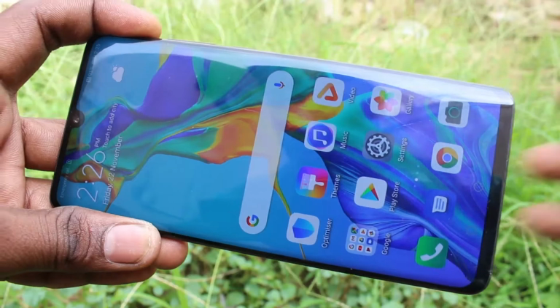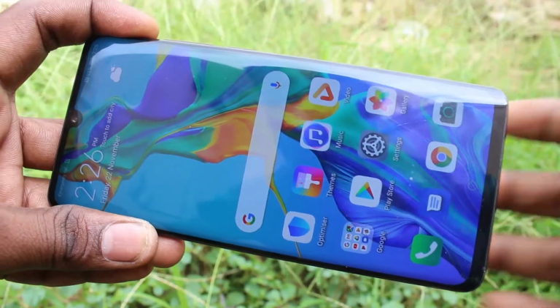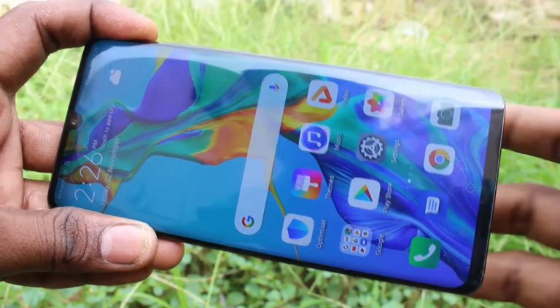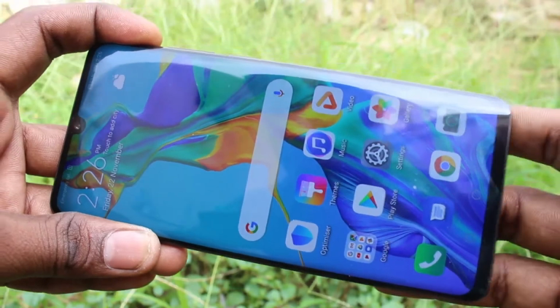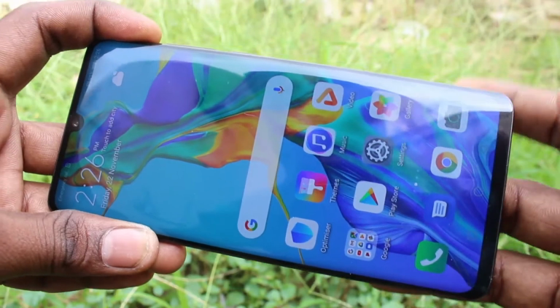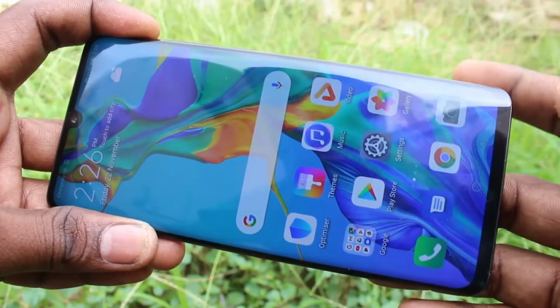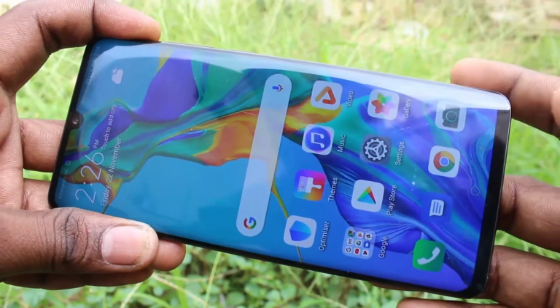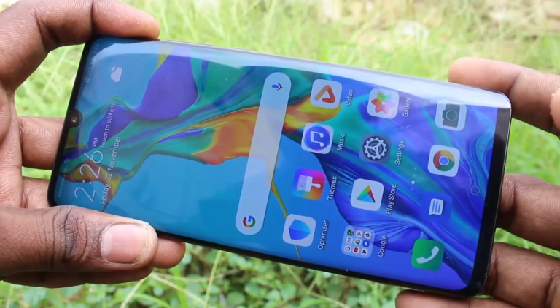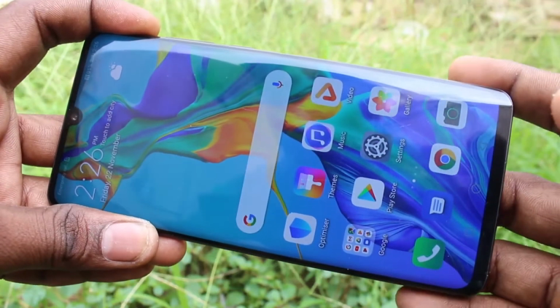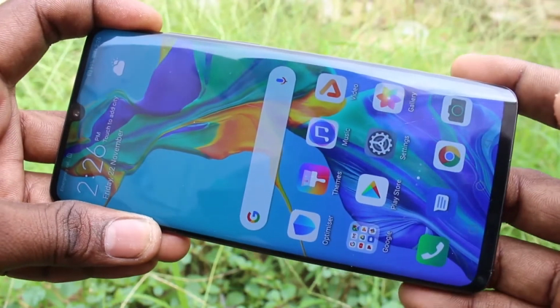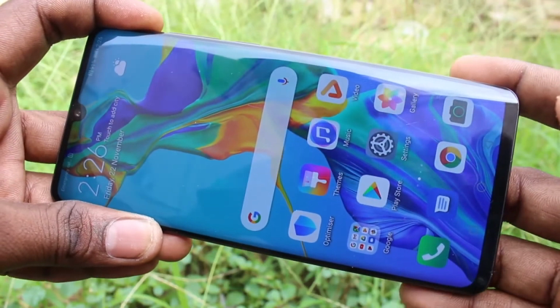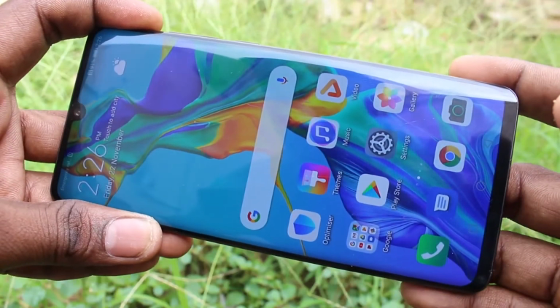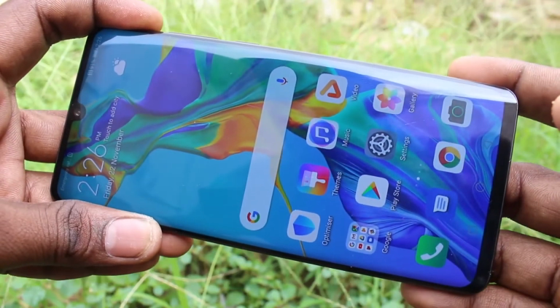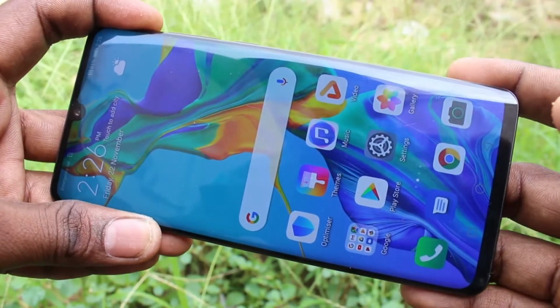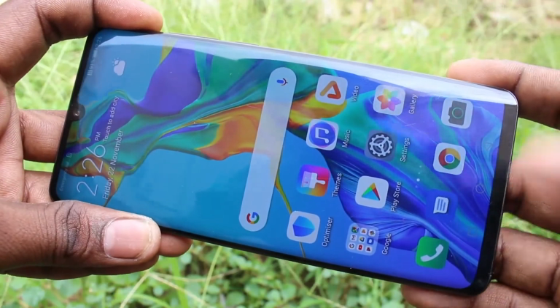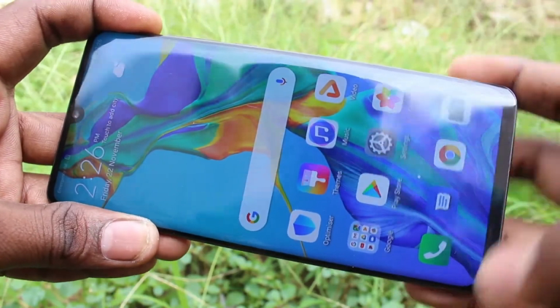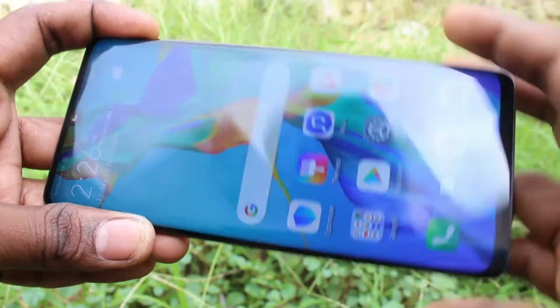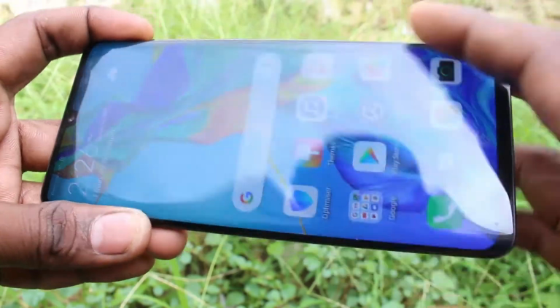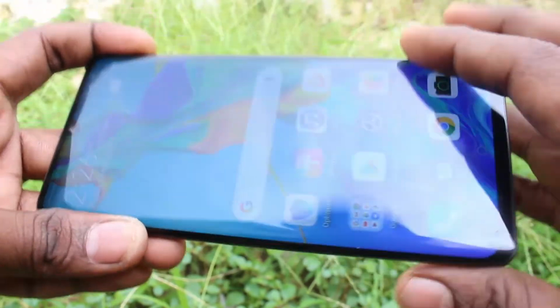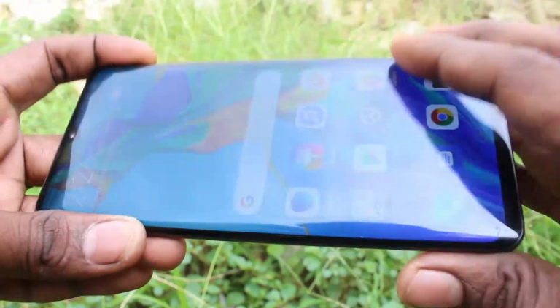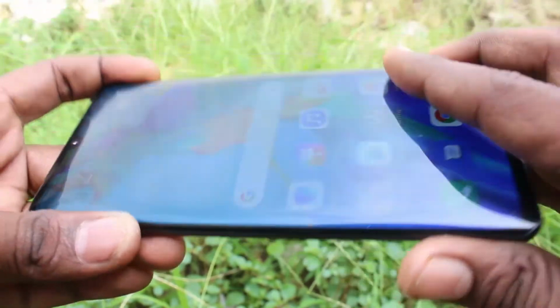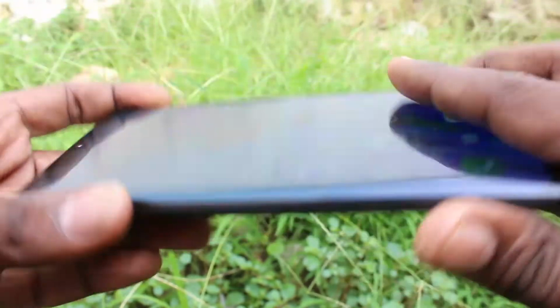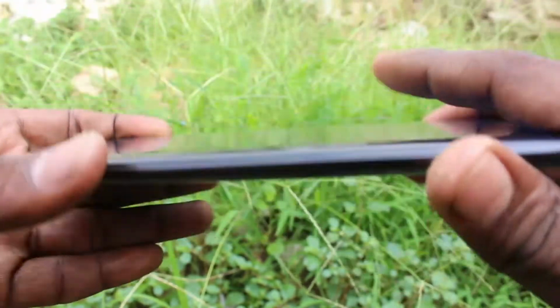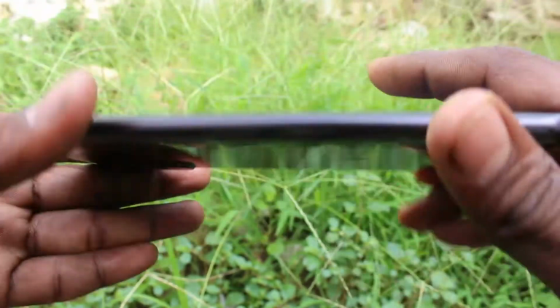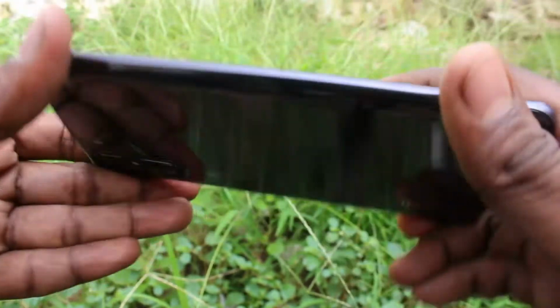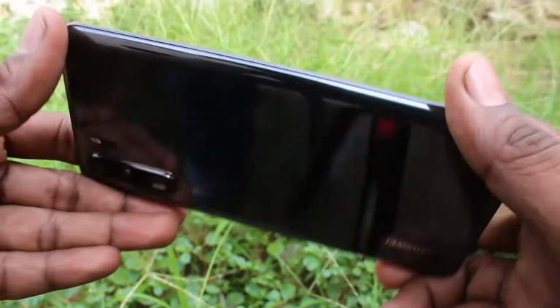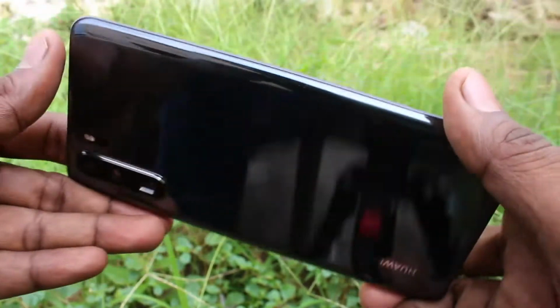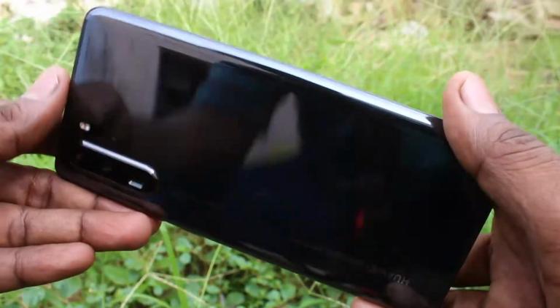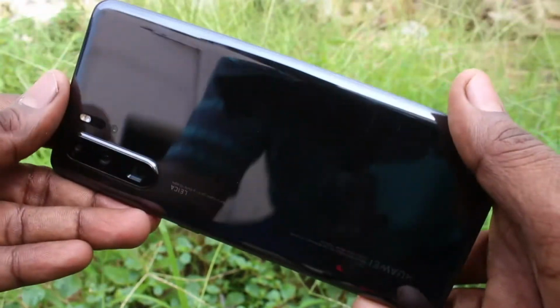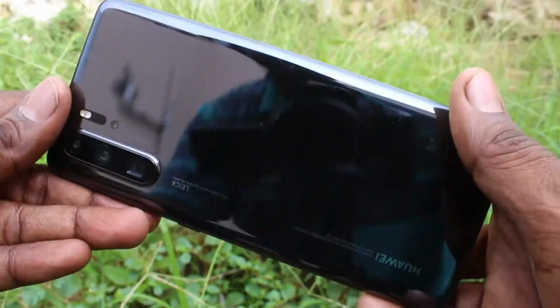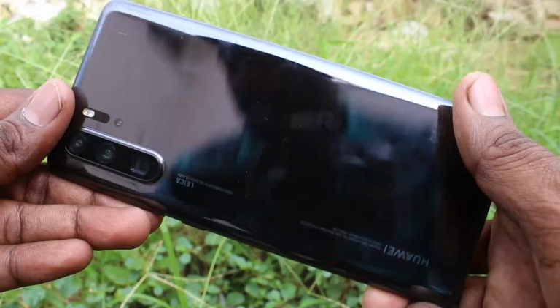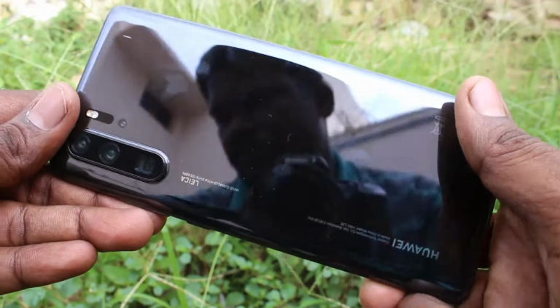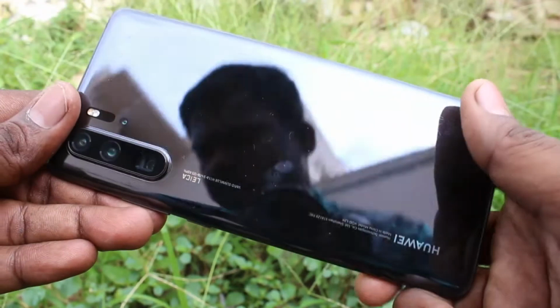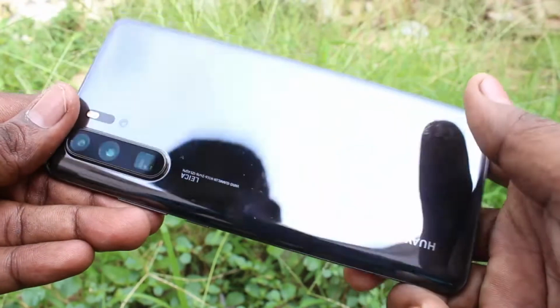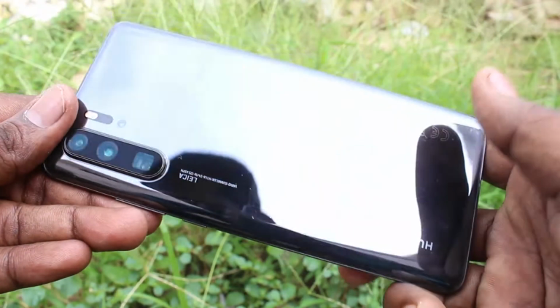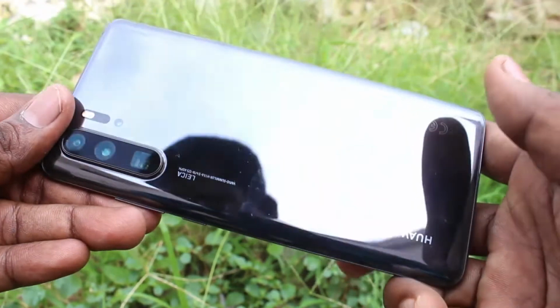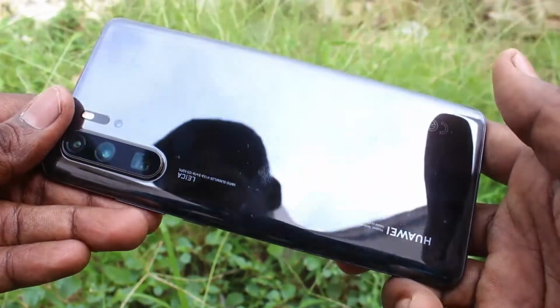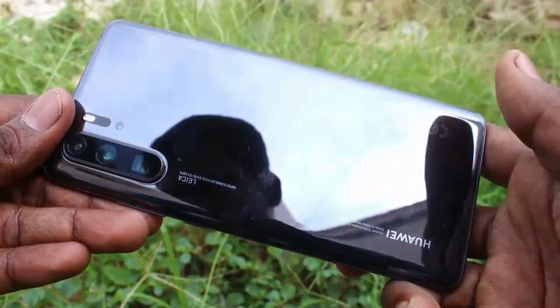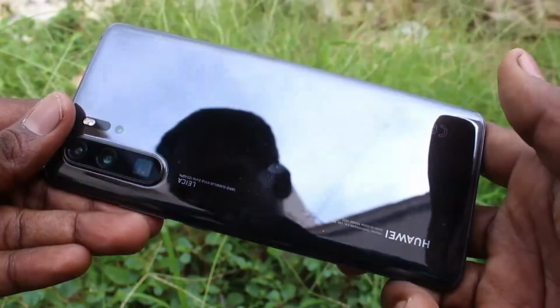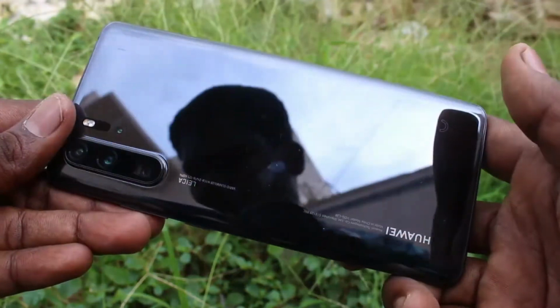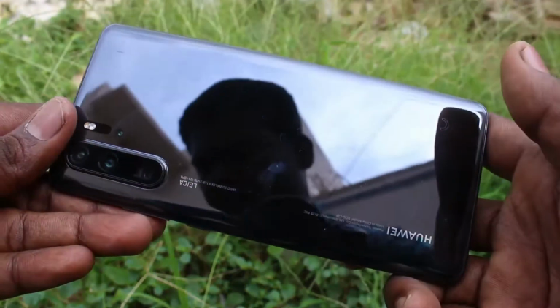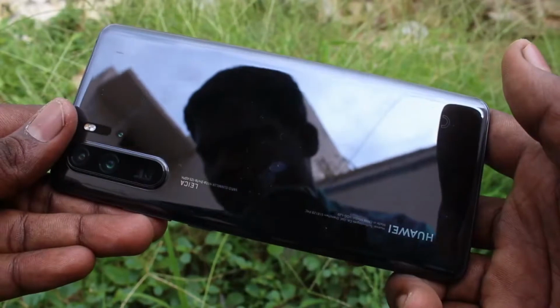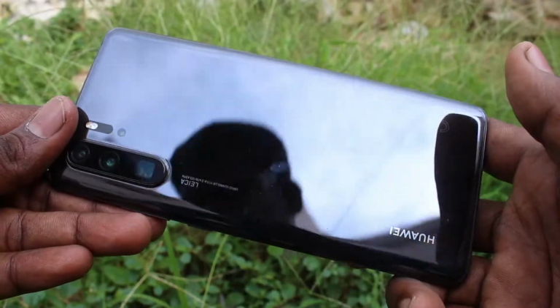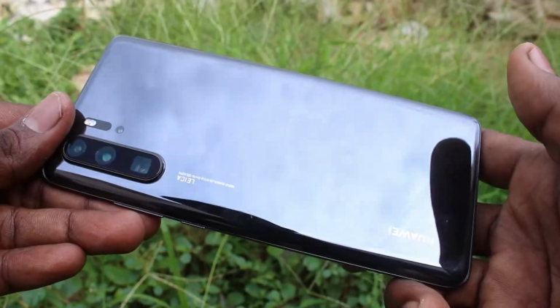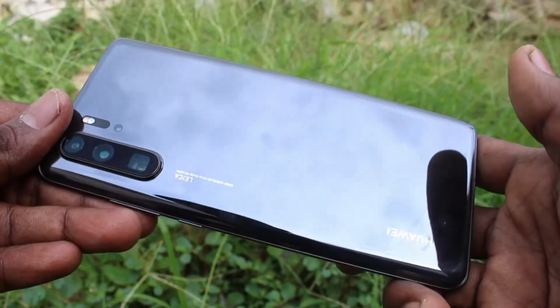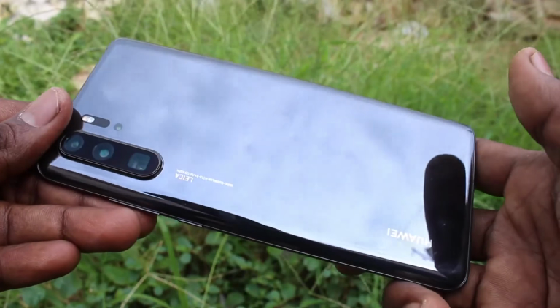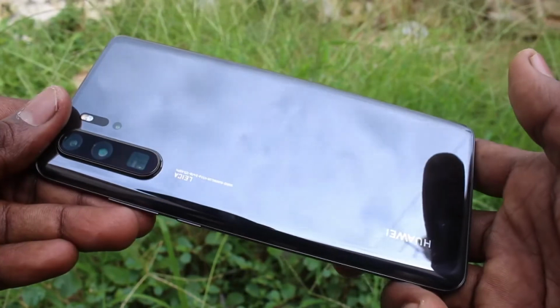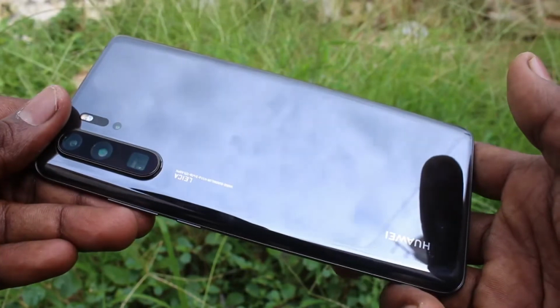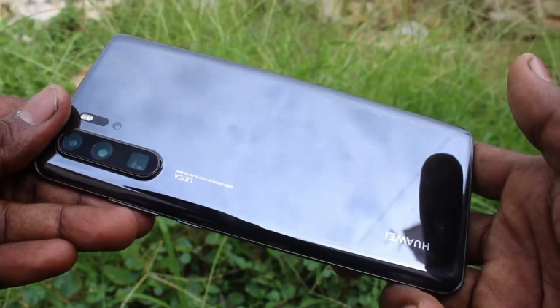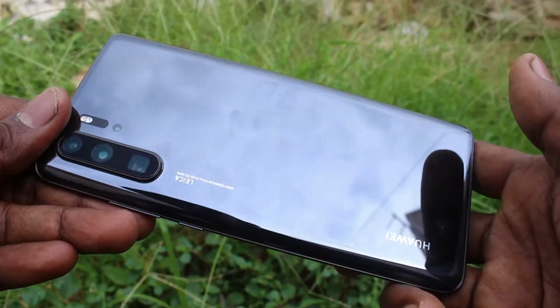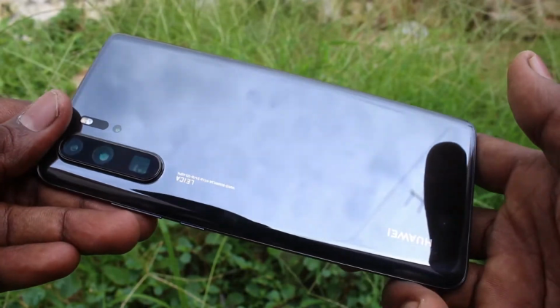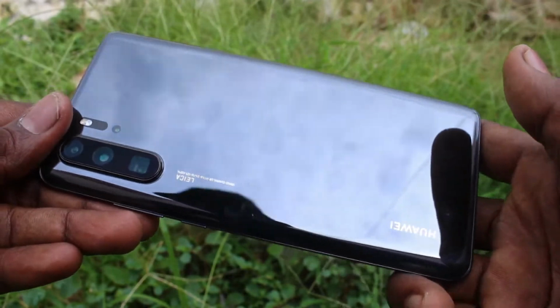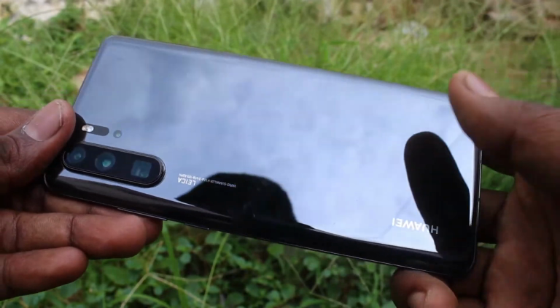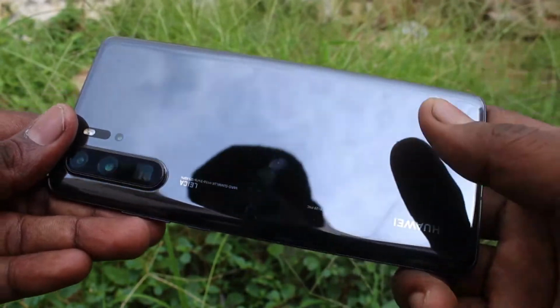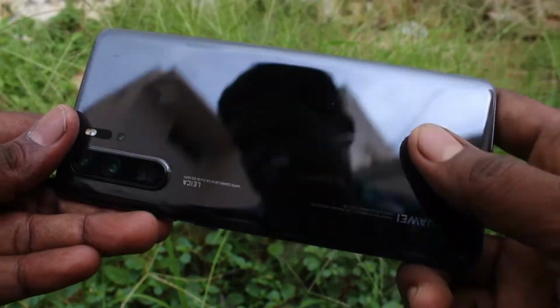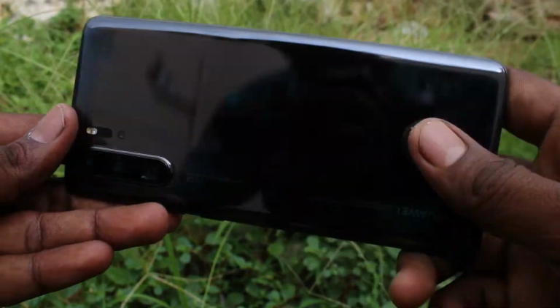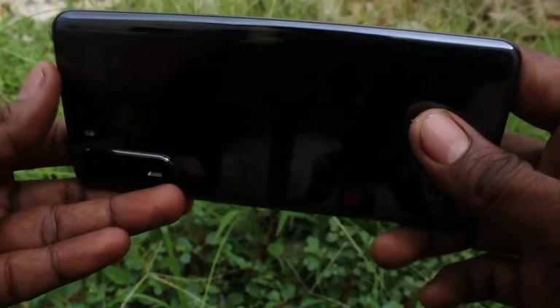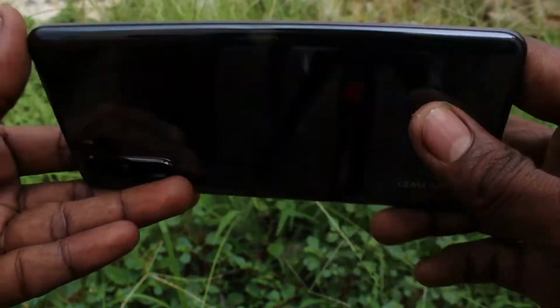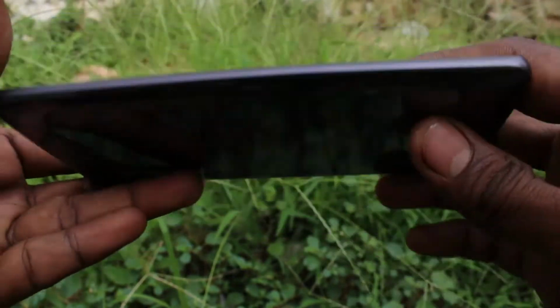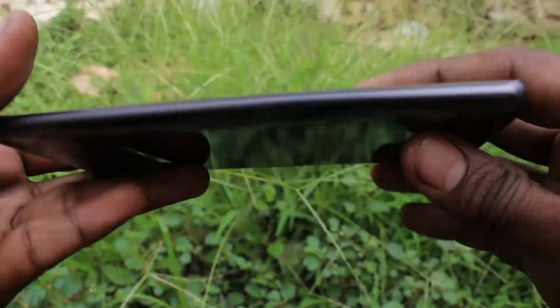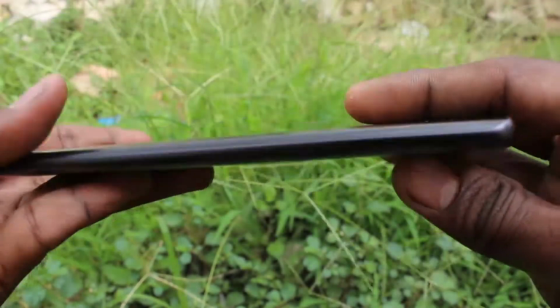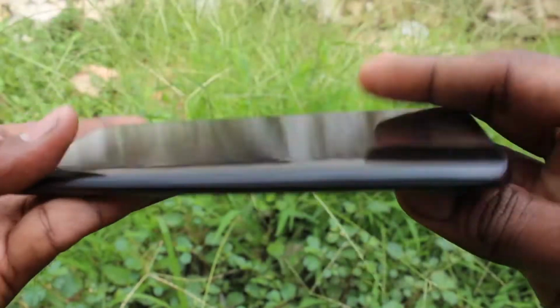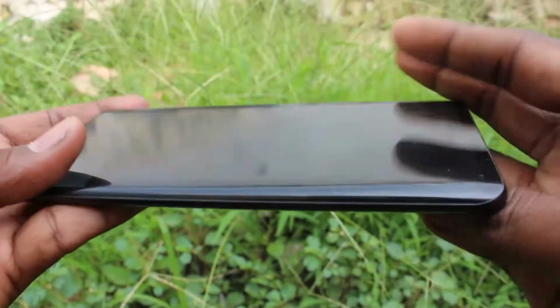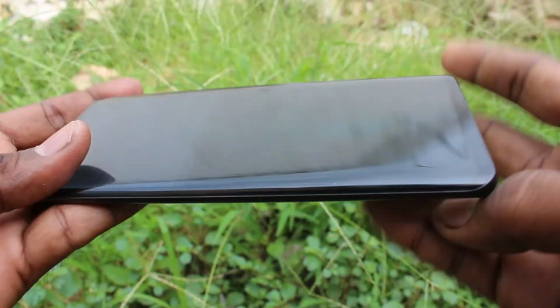Hello friends, welcome to Famous Tech. This is the Huawei P30 Pro smartphone. In this video, you will learn how you can insert SIM cards in your Huawei P30 Pro.